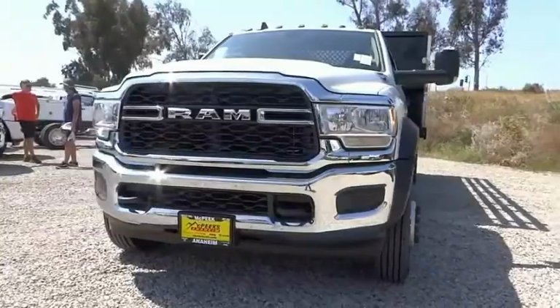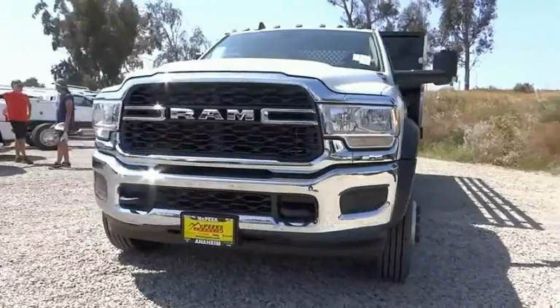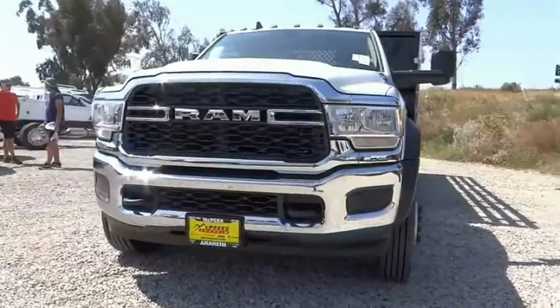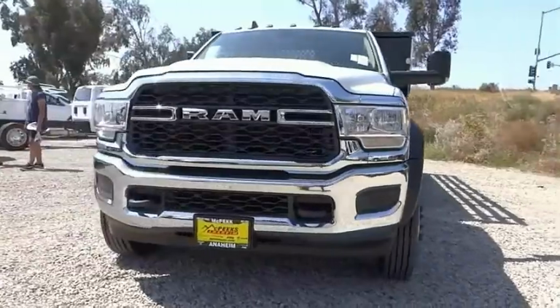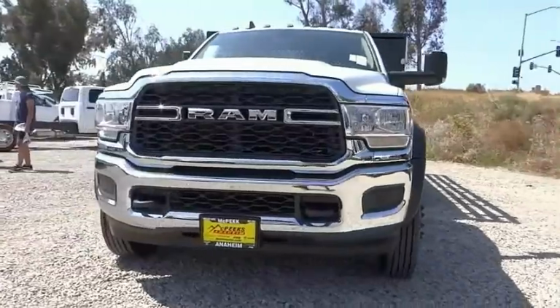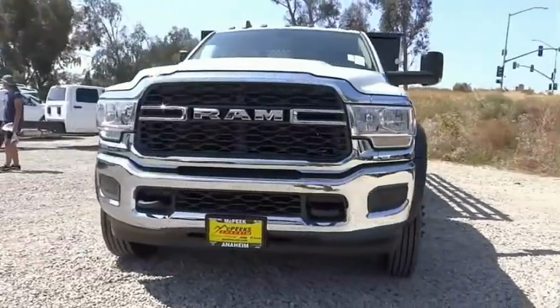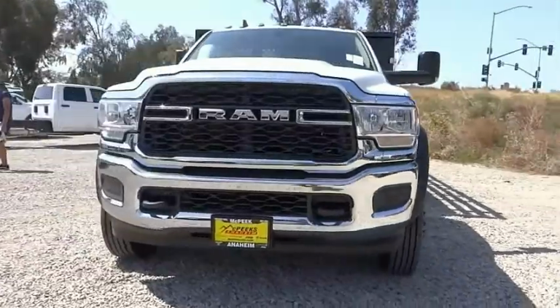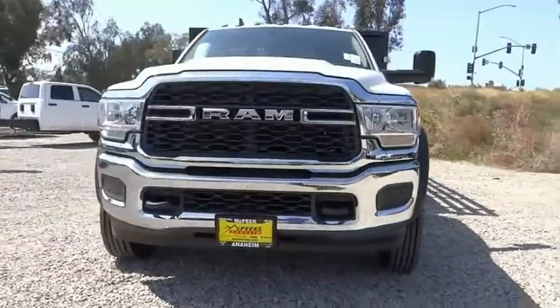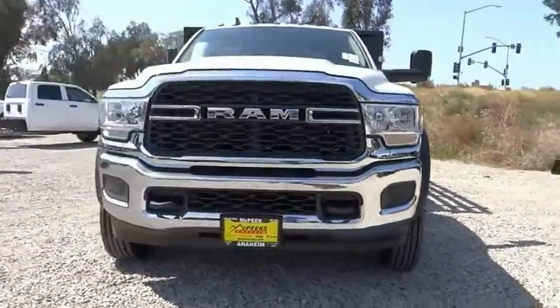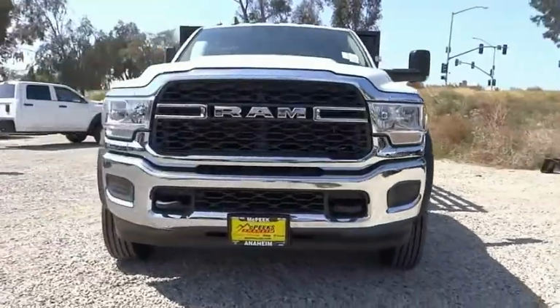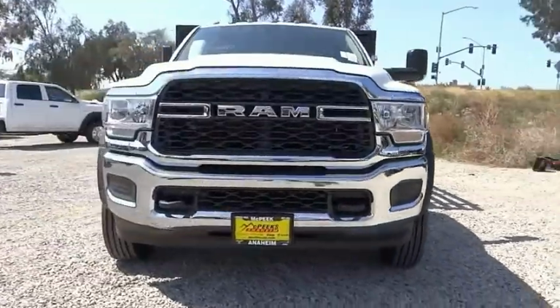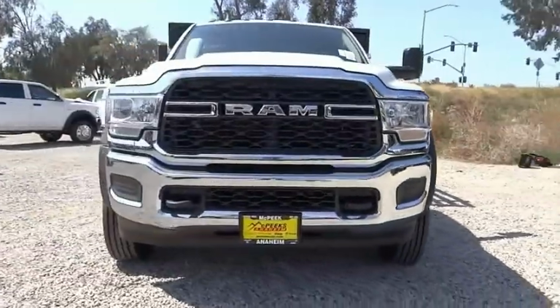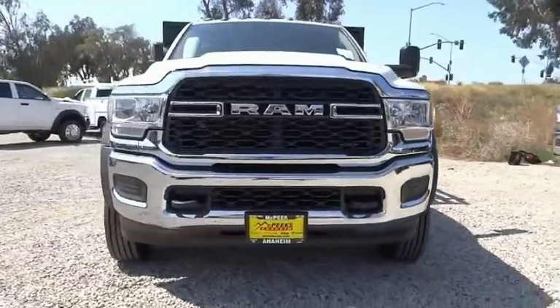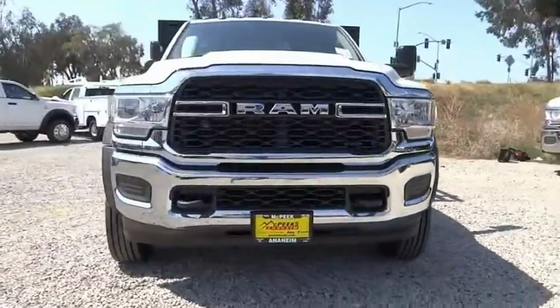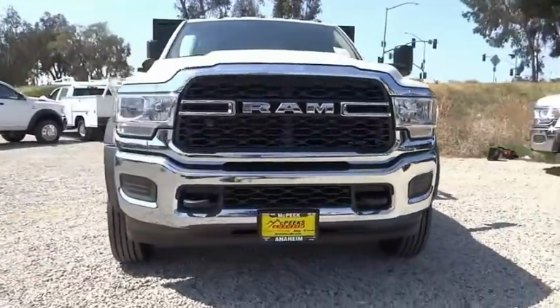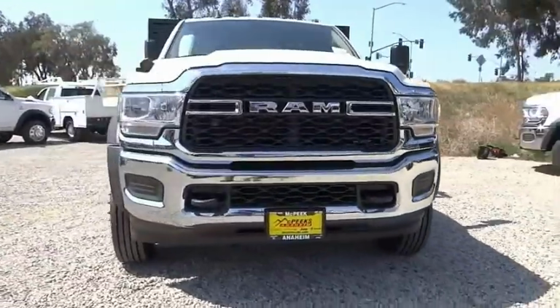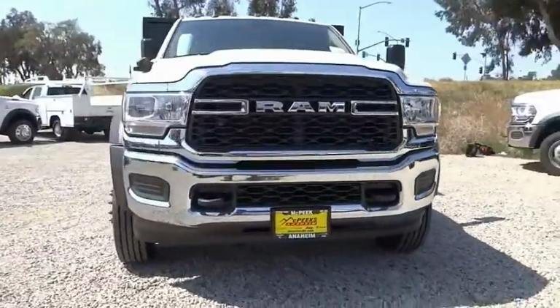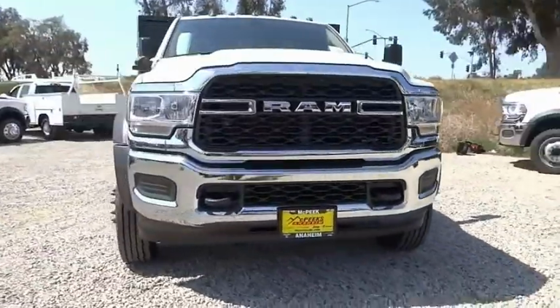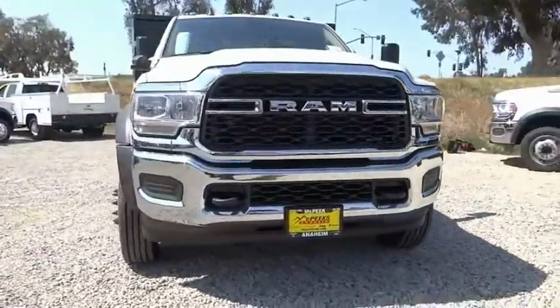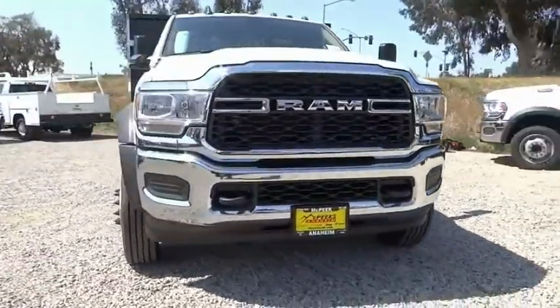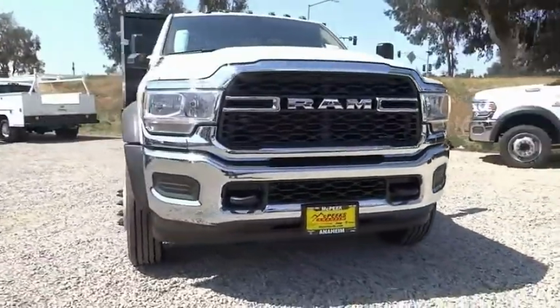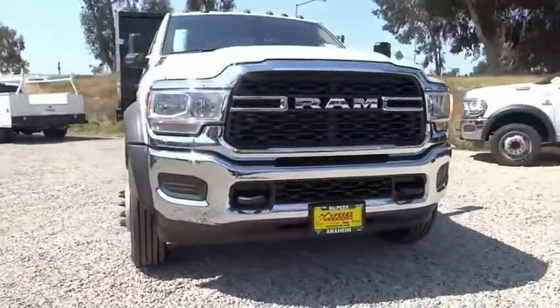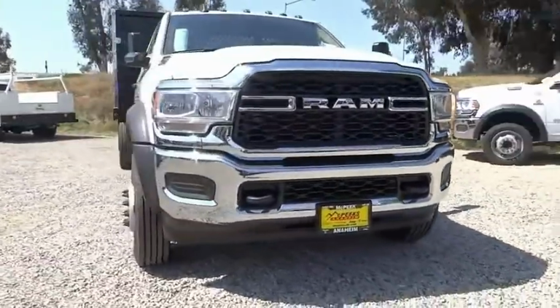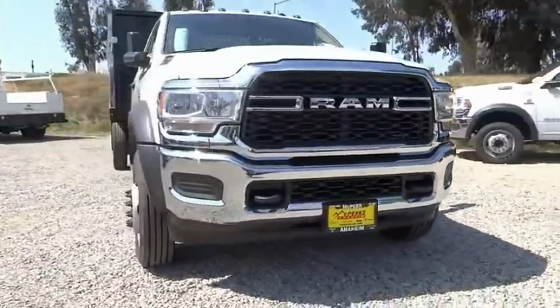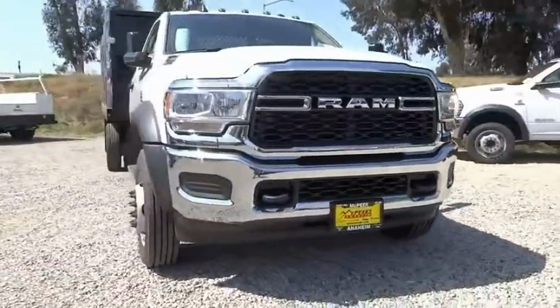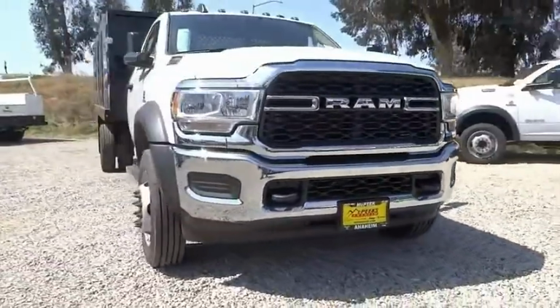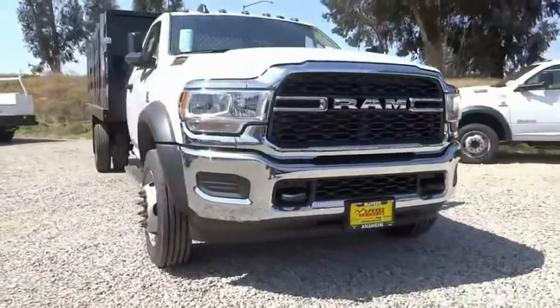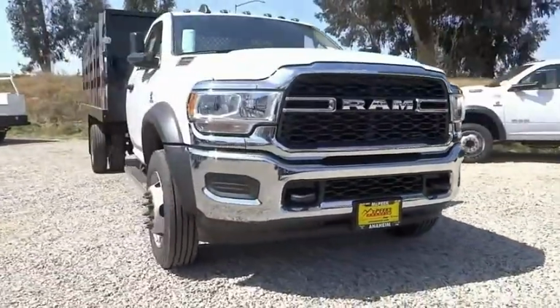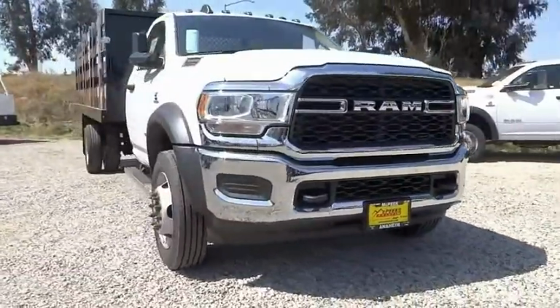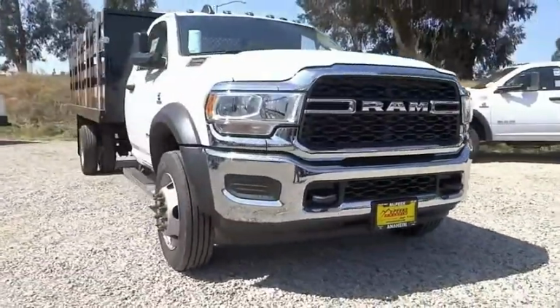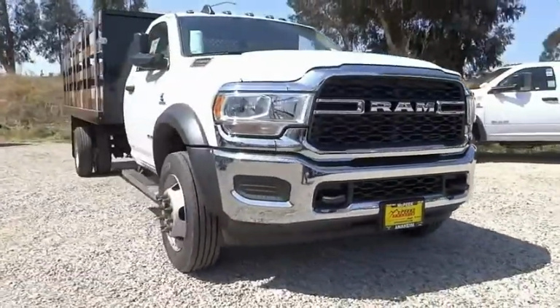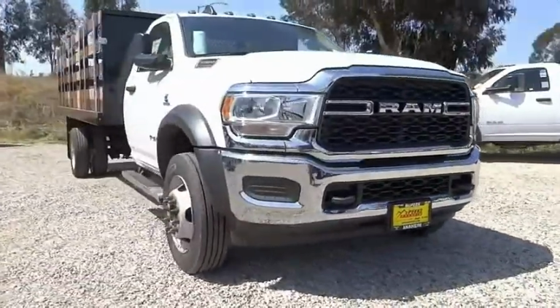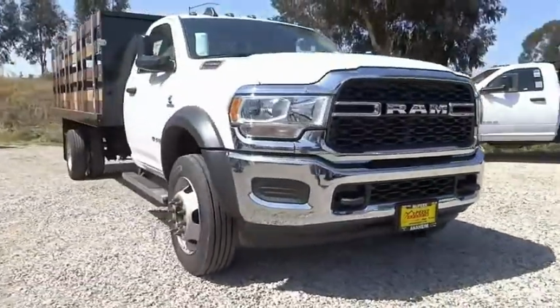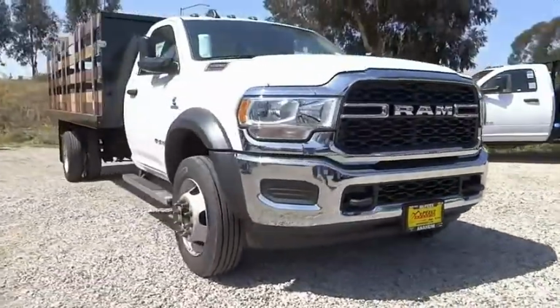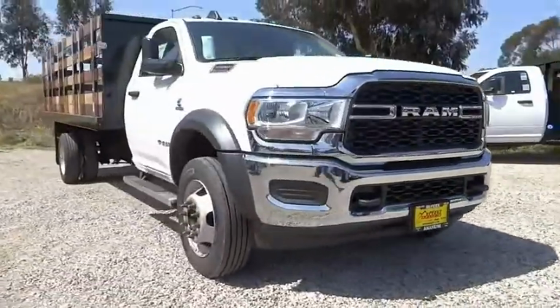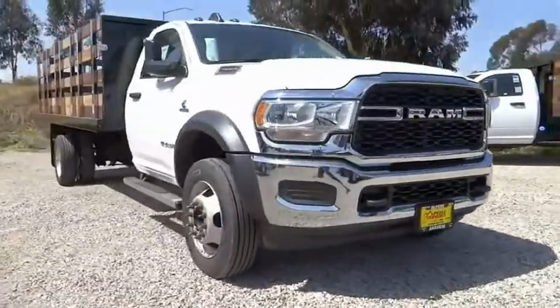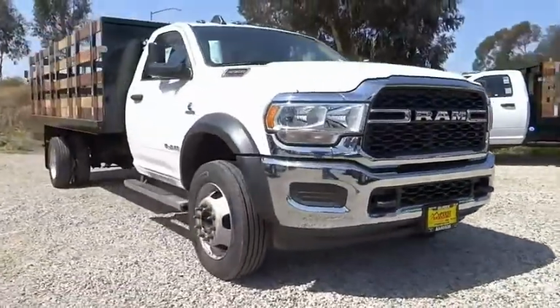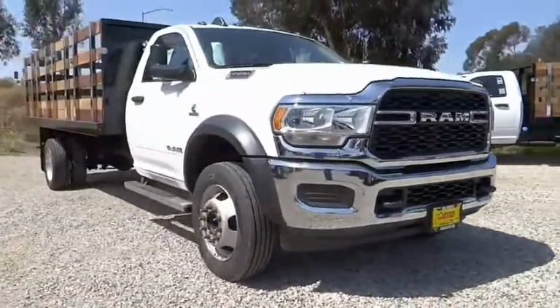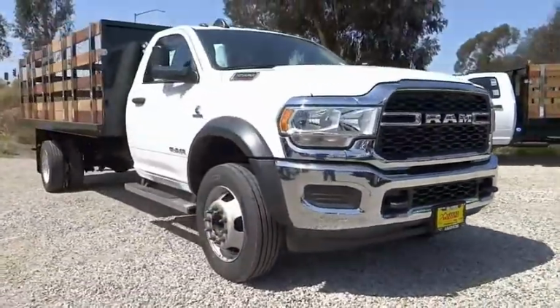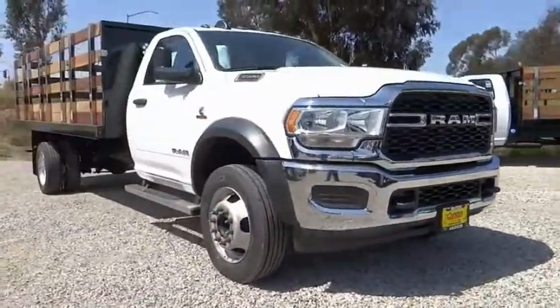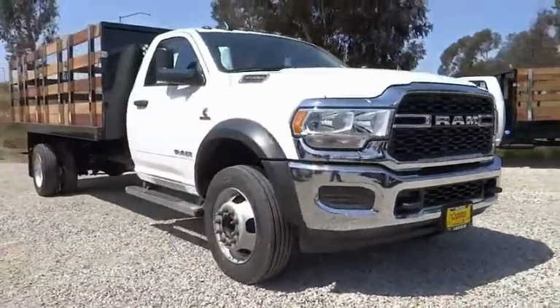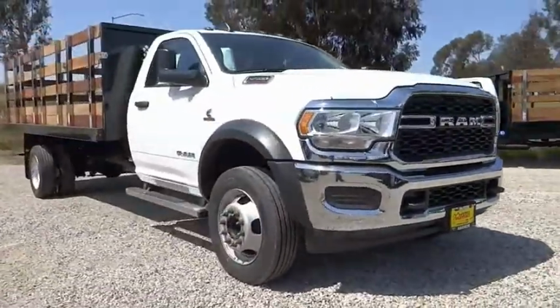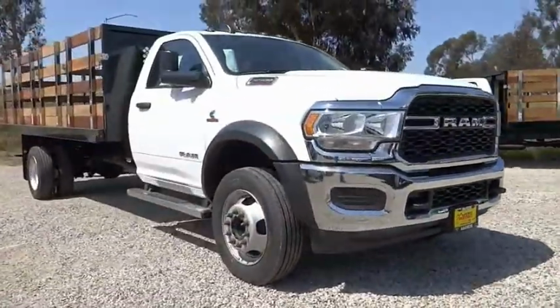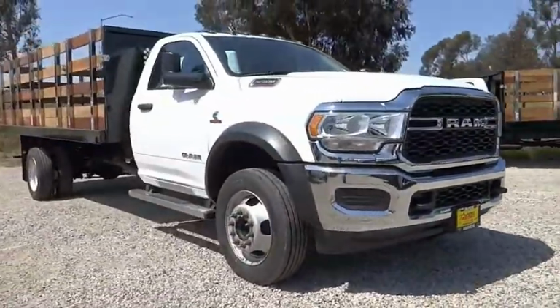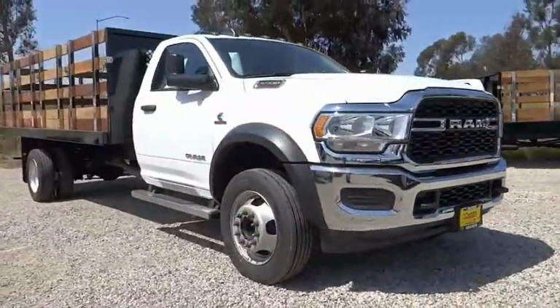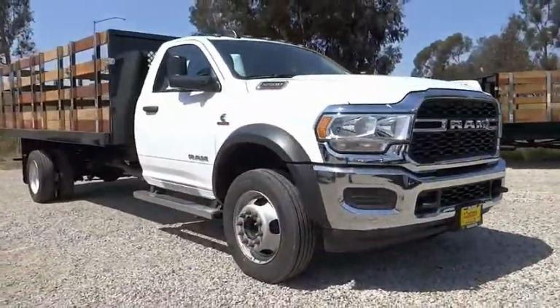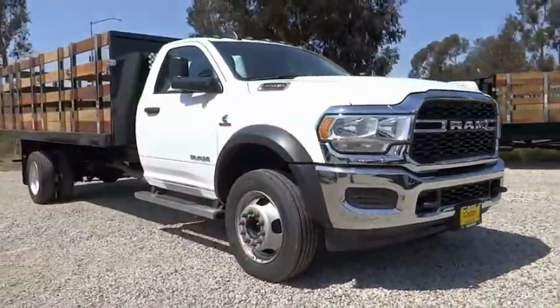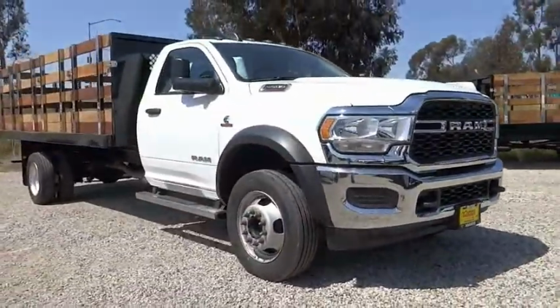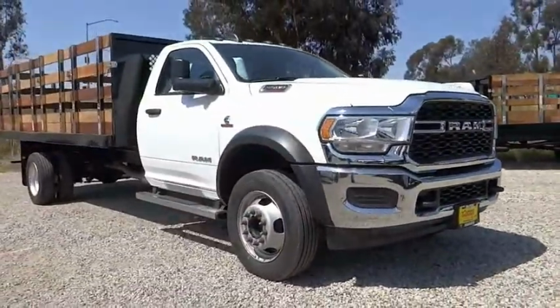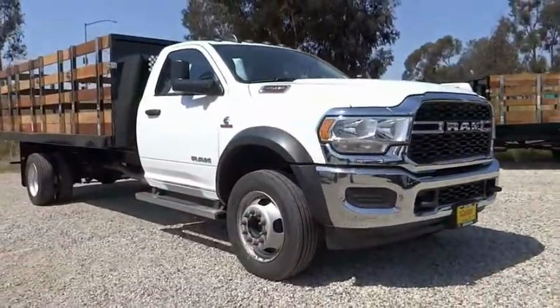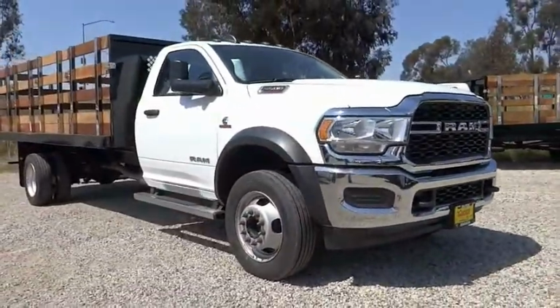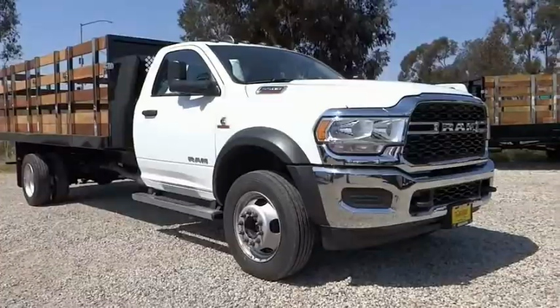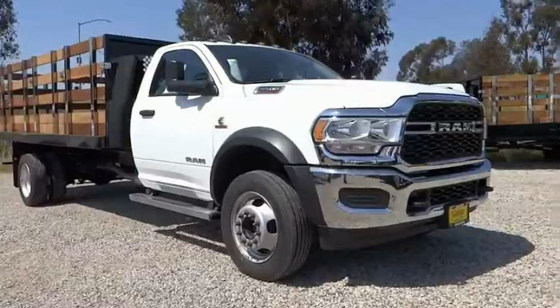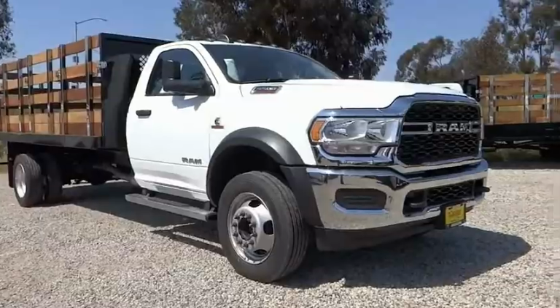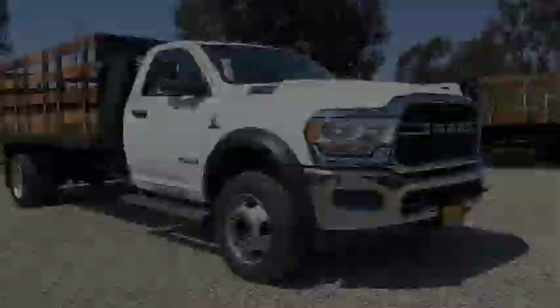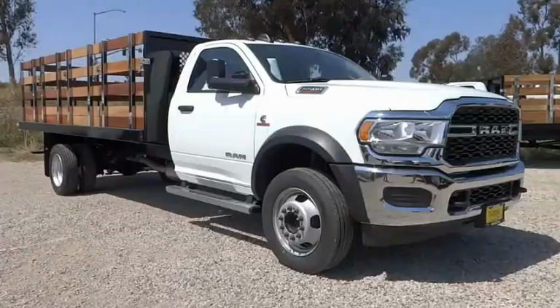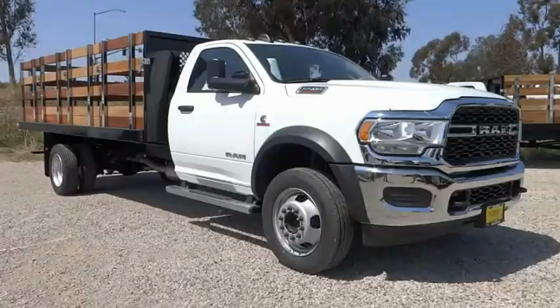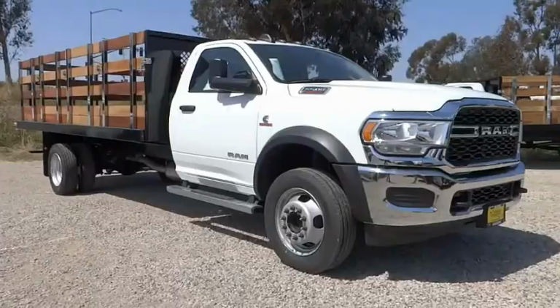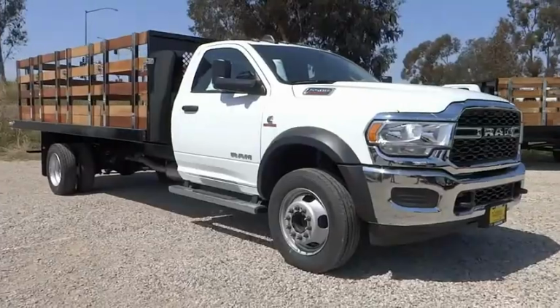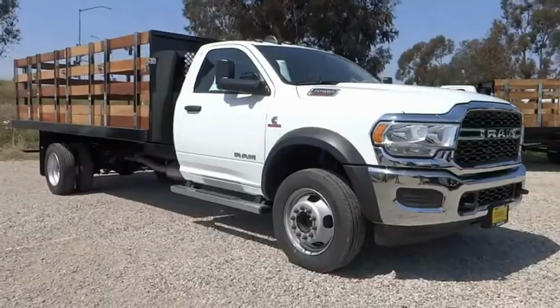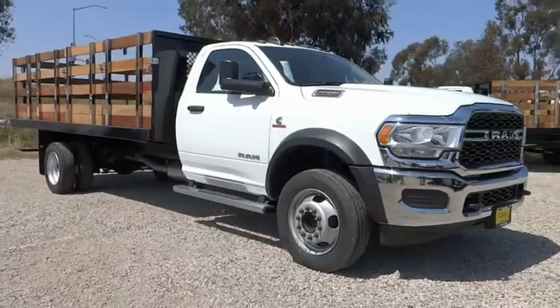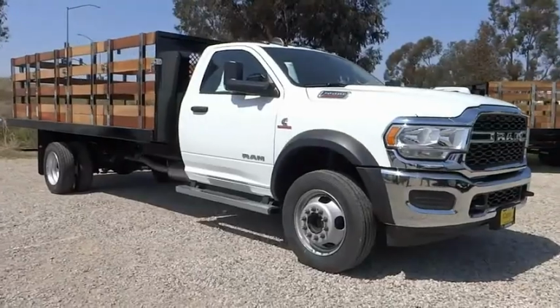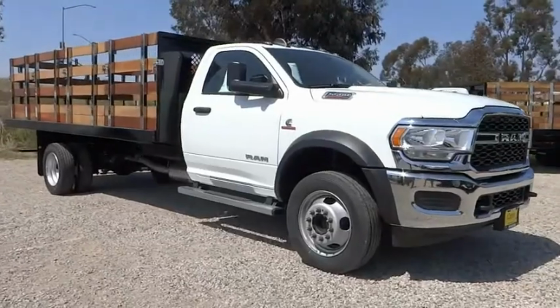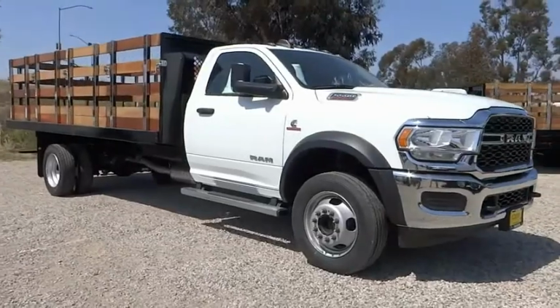Sirius satellite radio, power steering, tachometer, overhead console, and passenger vanity mirror.